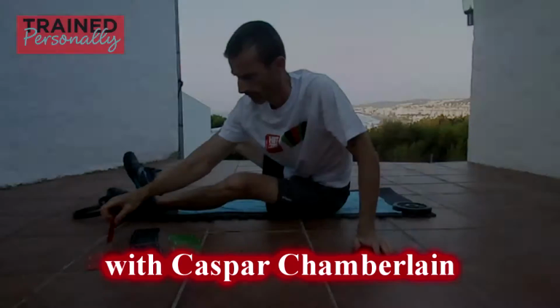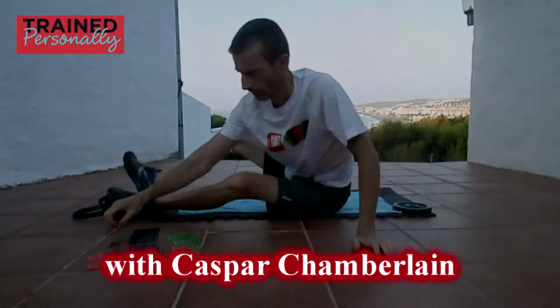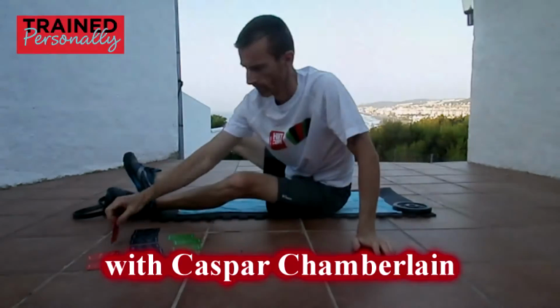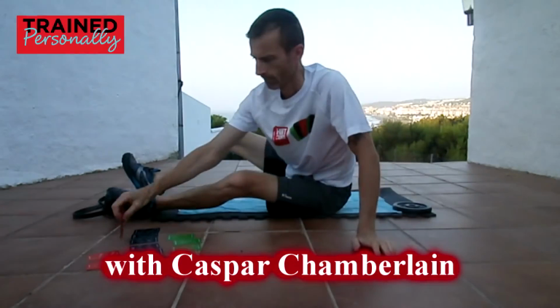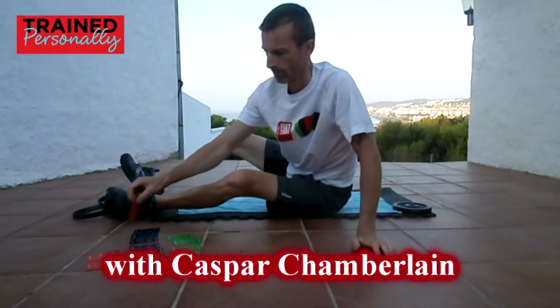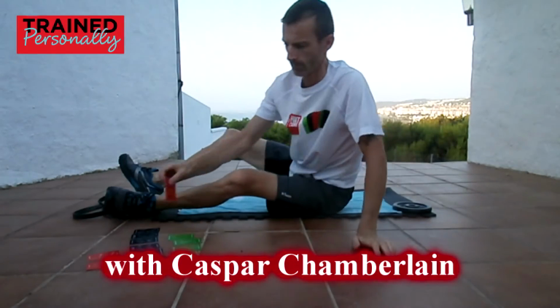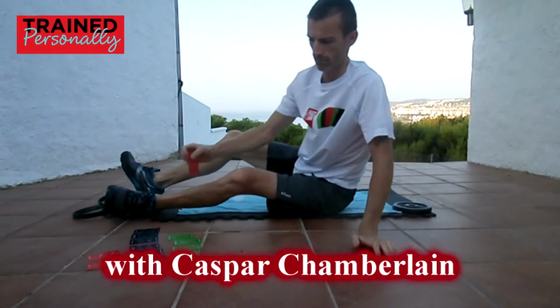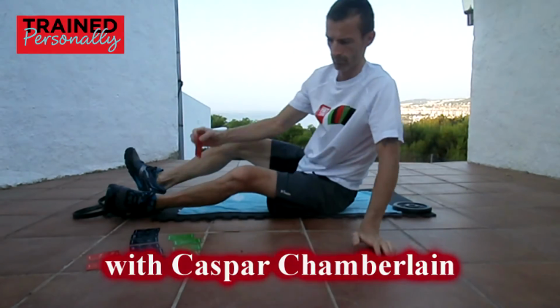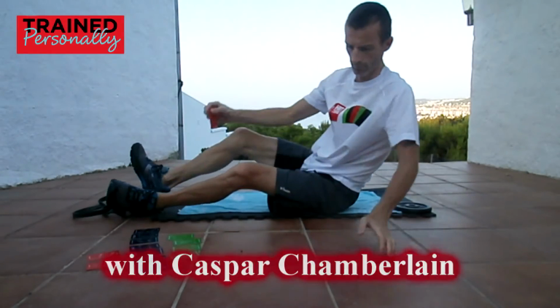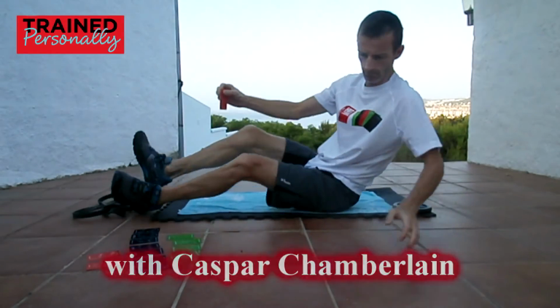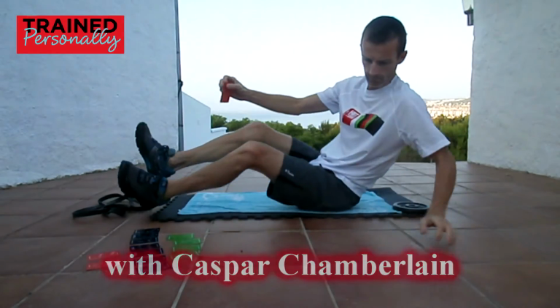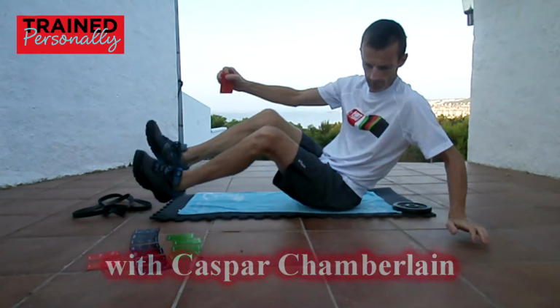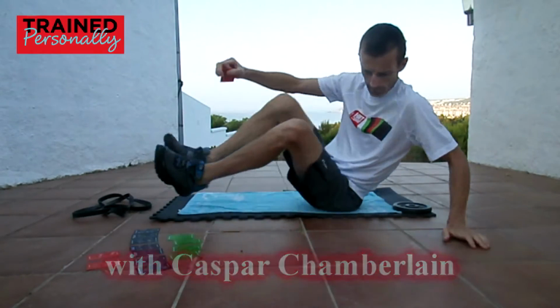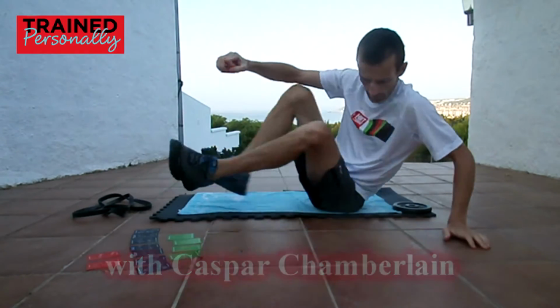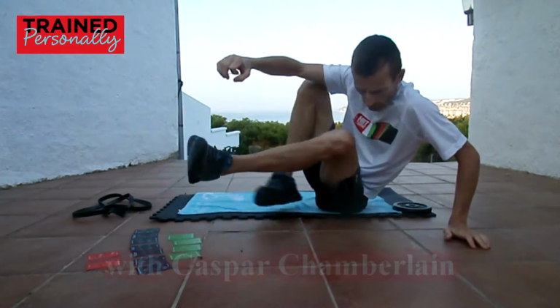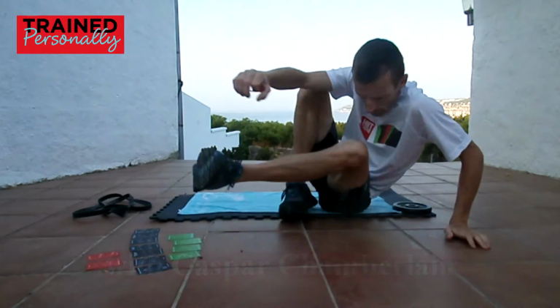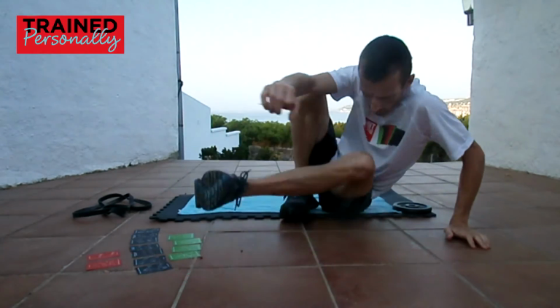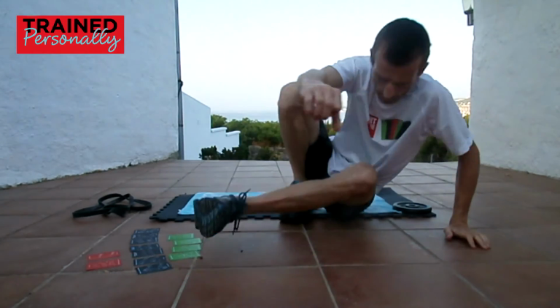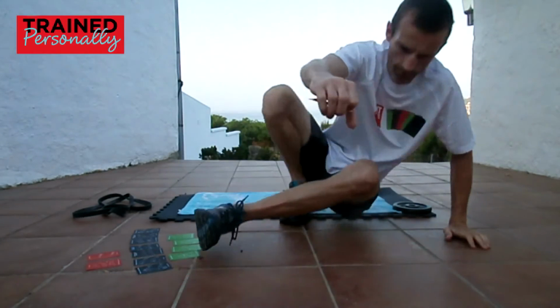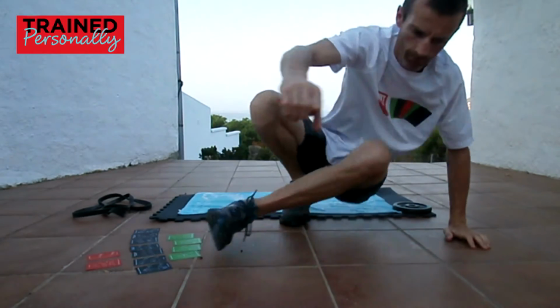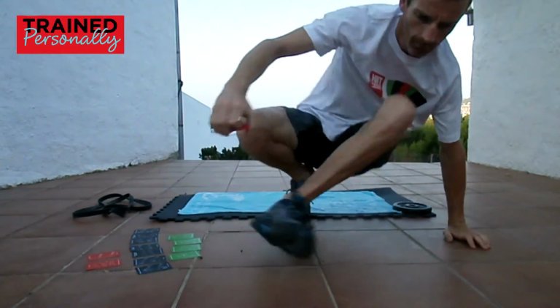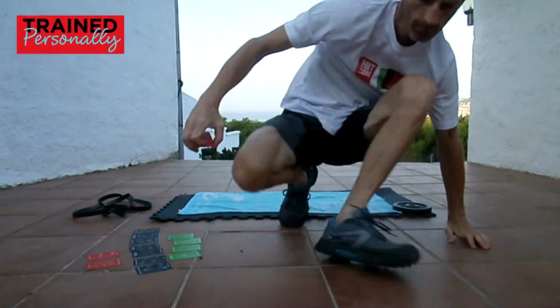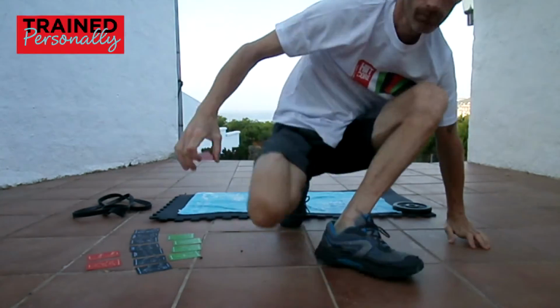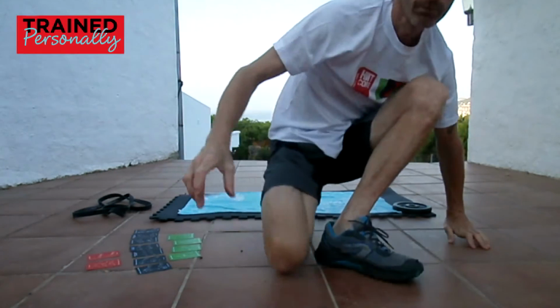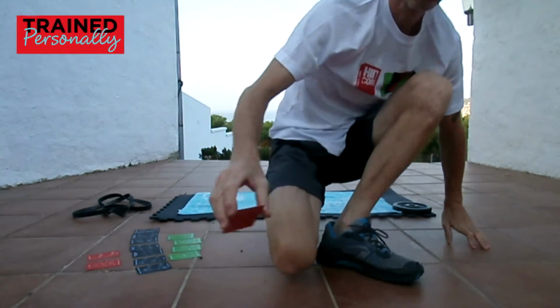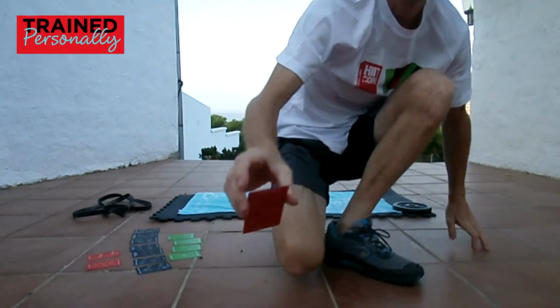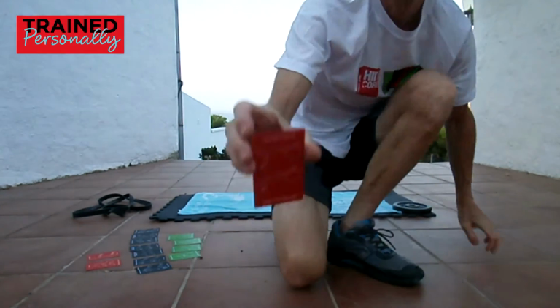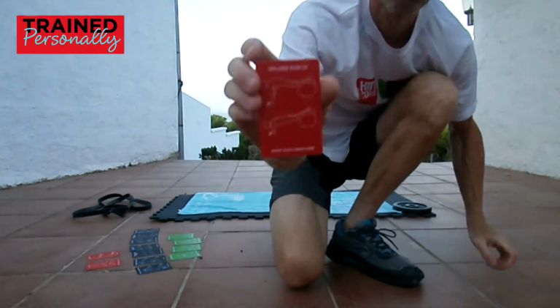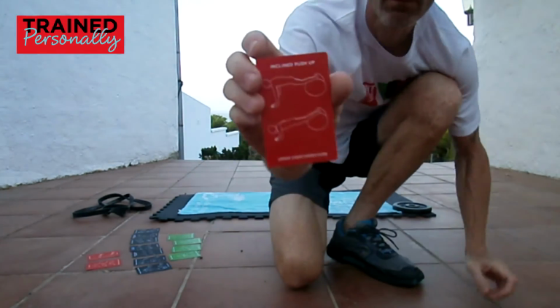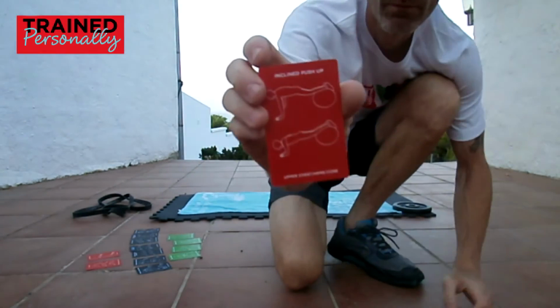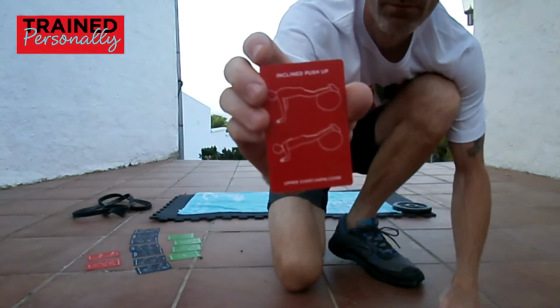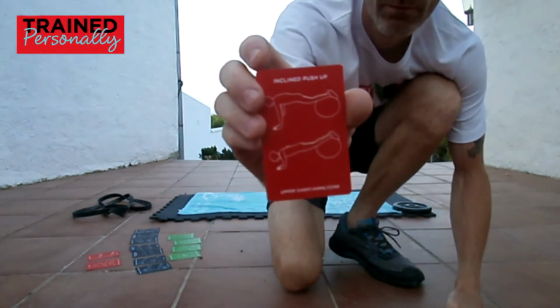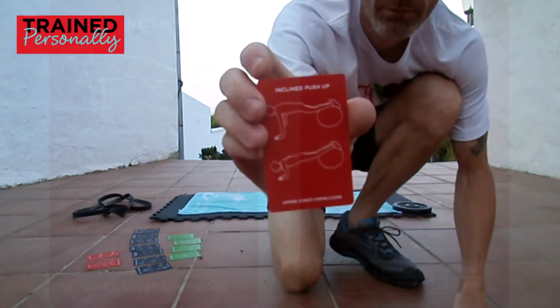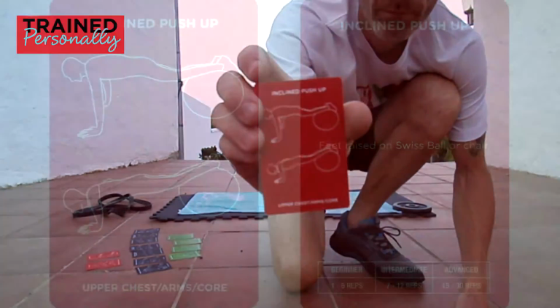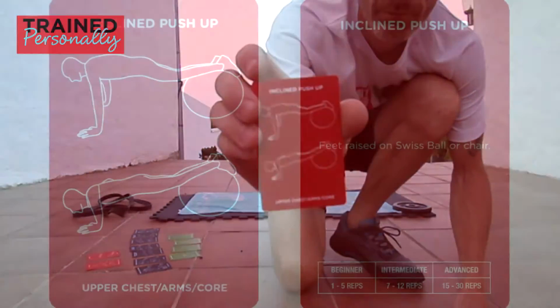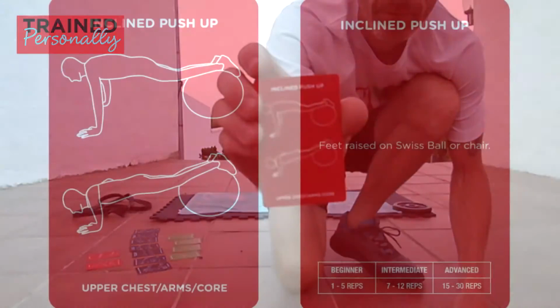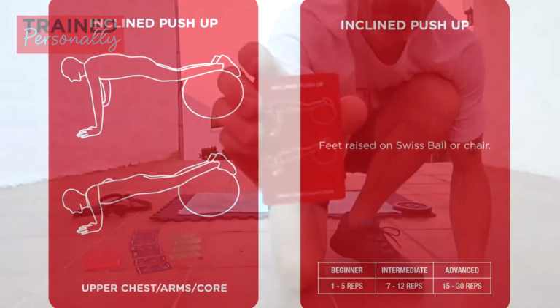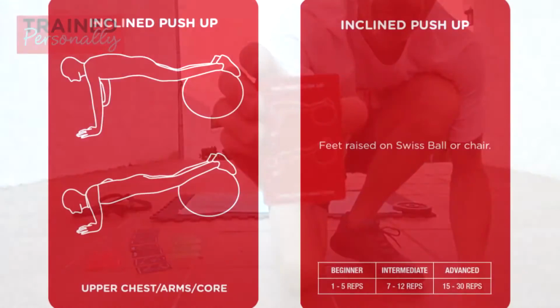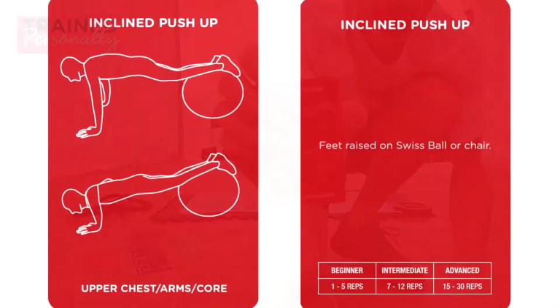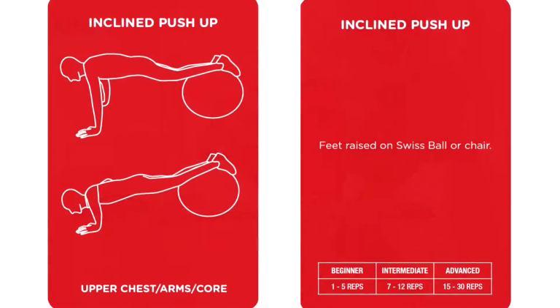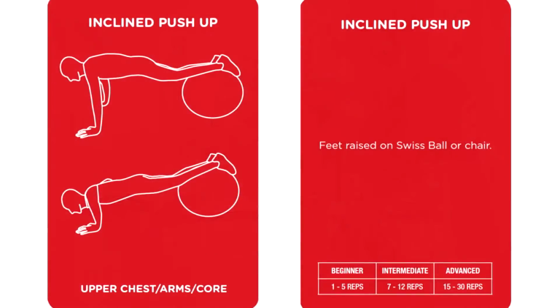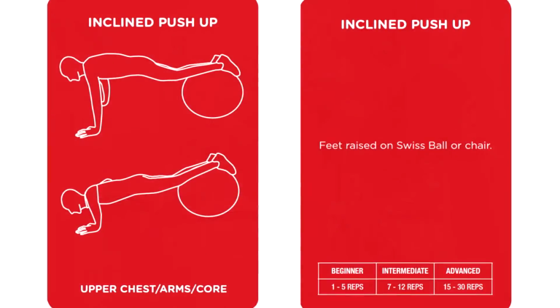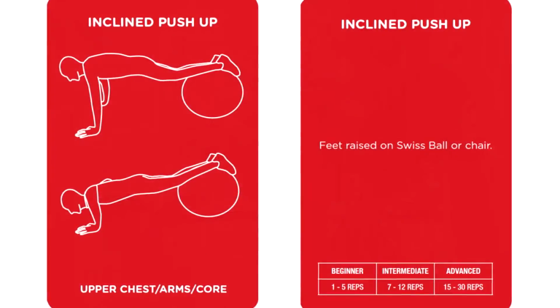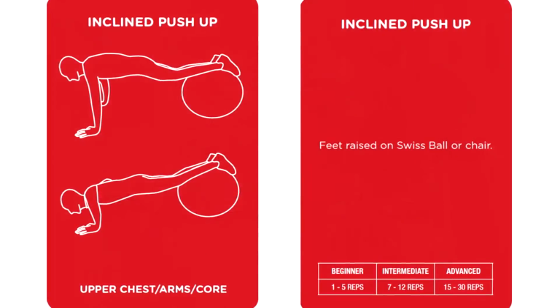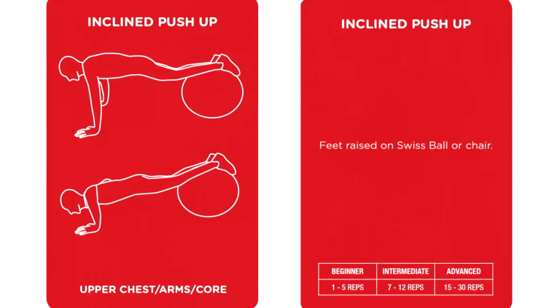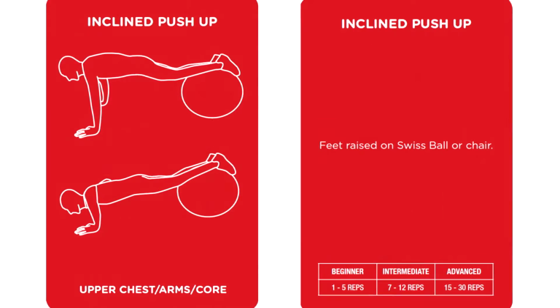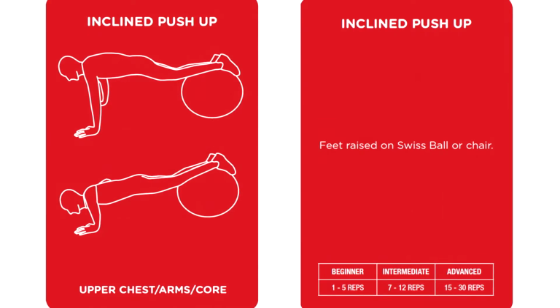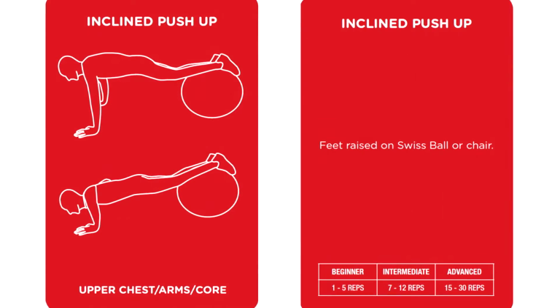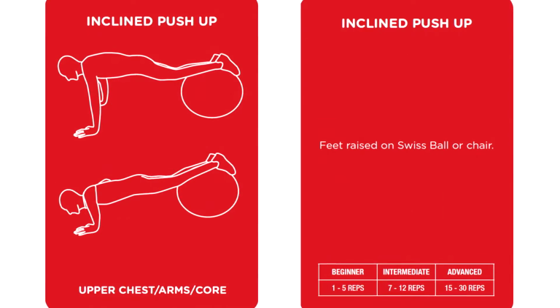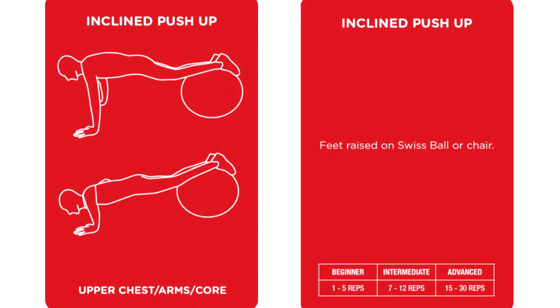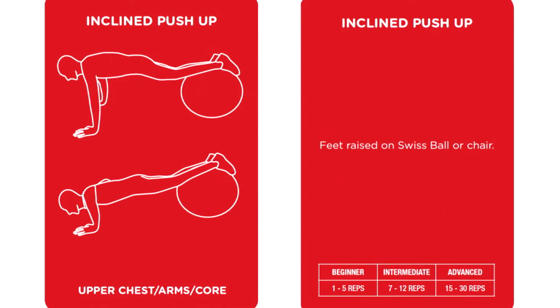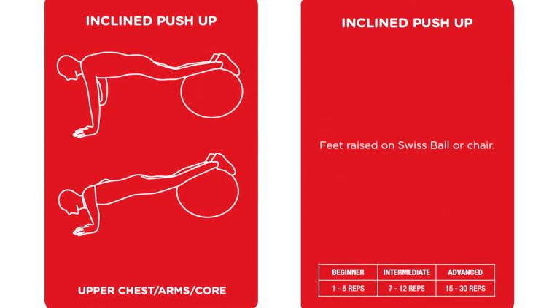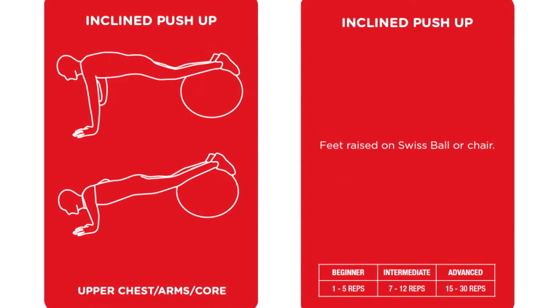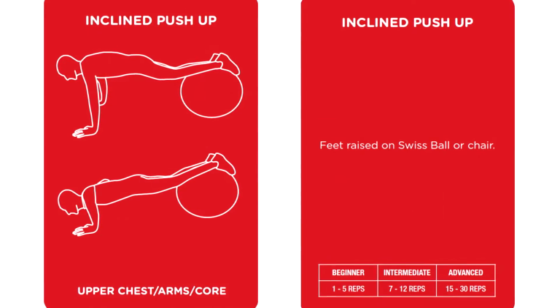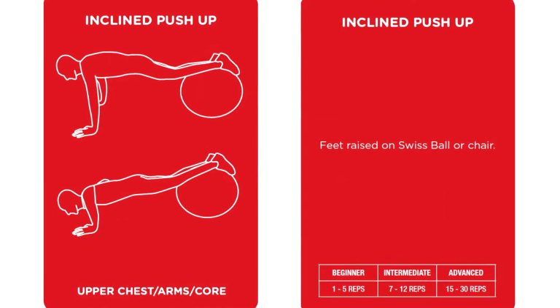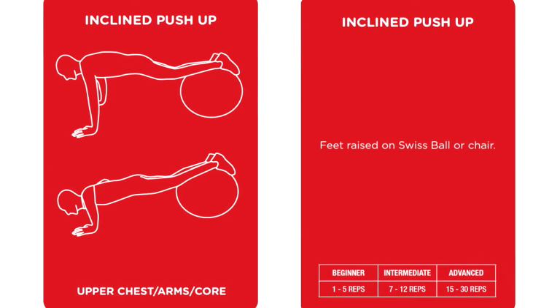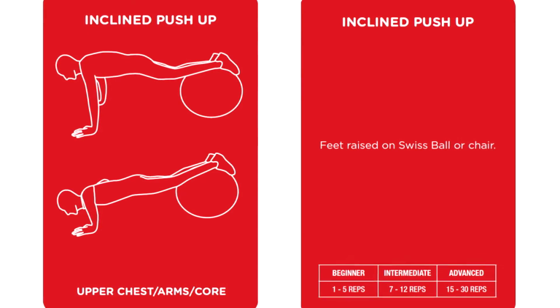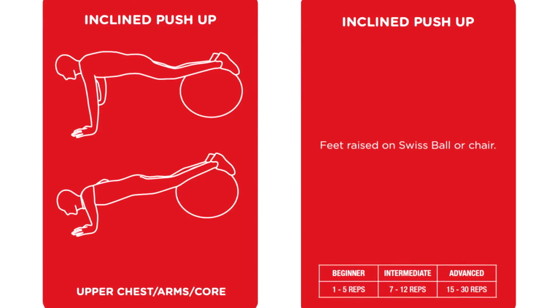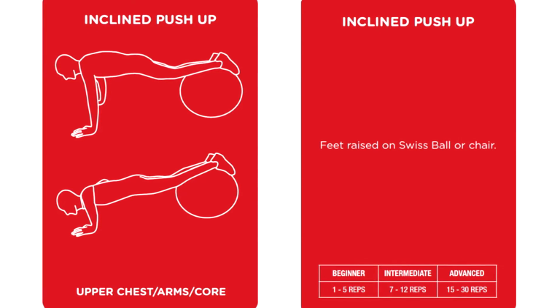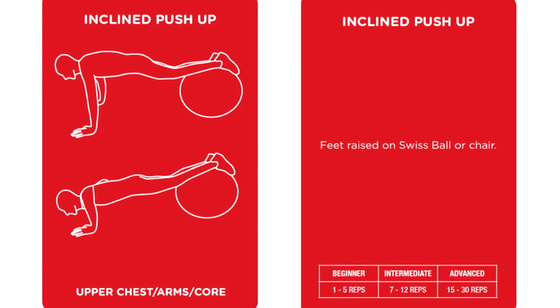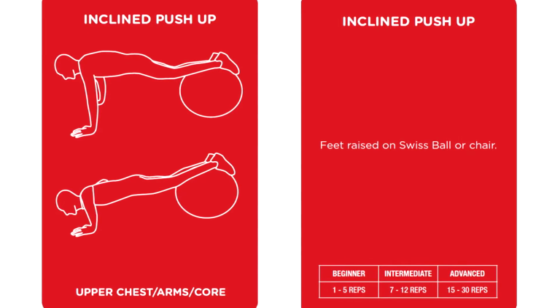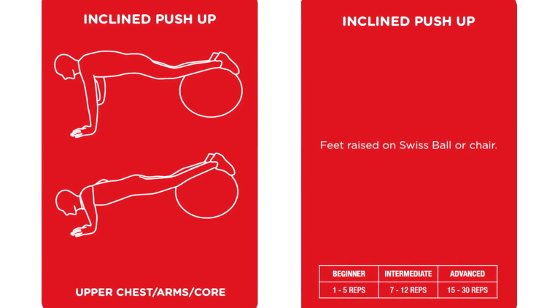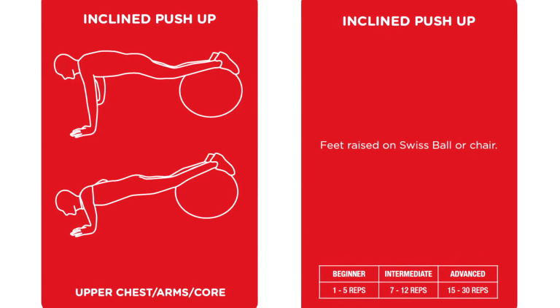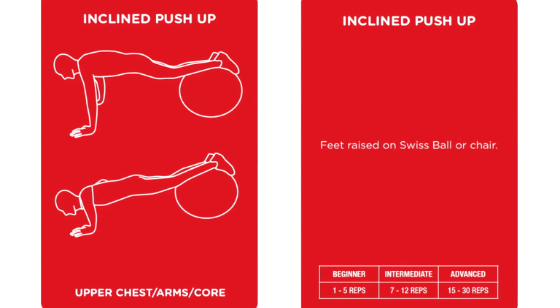What else is coming up? Upper body. All right, so we're looking at some inclined push-ups. We're activating slightly more the upper chest here.